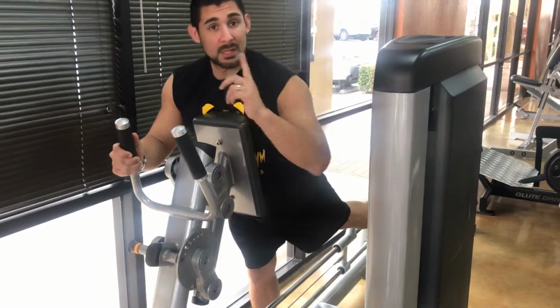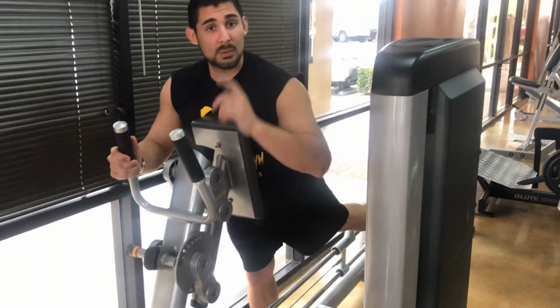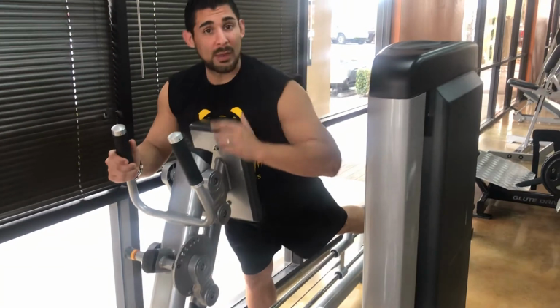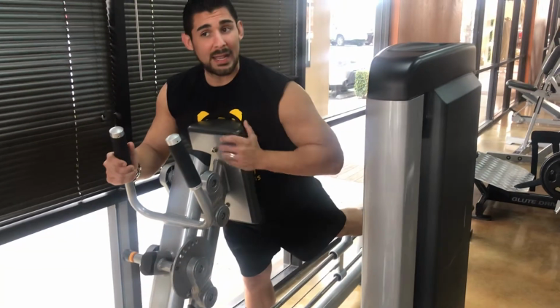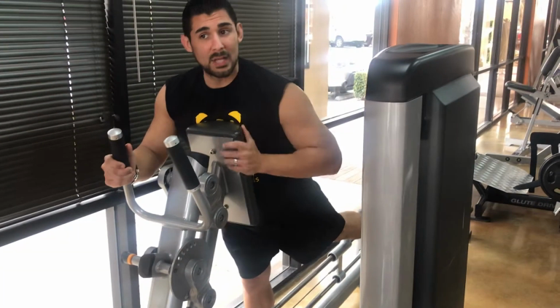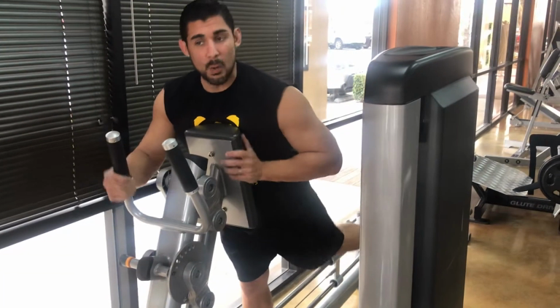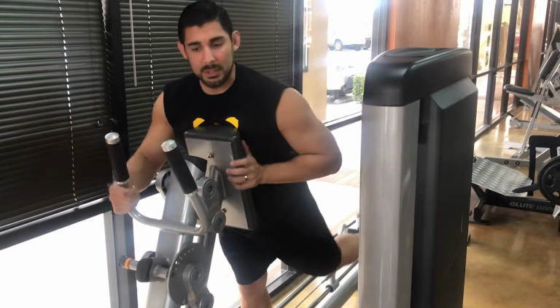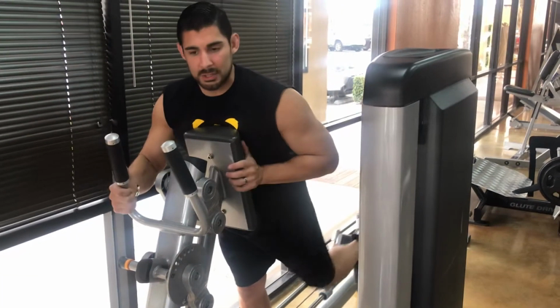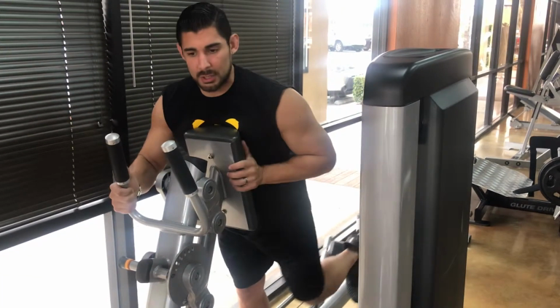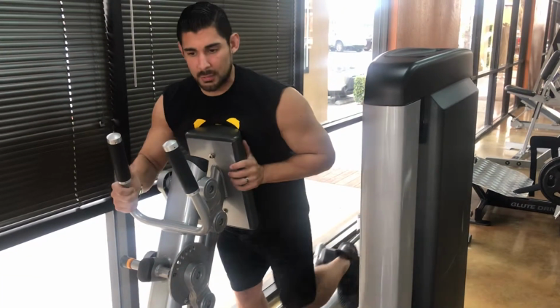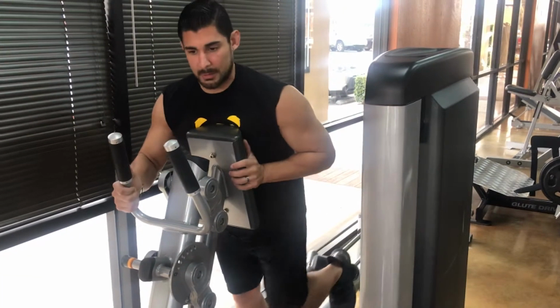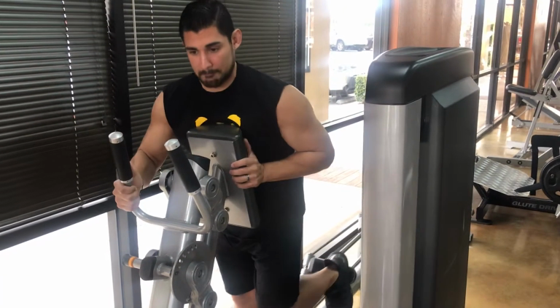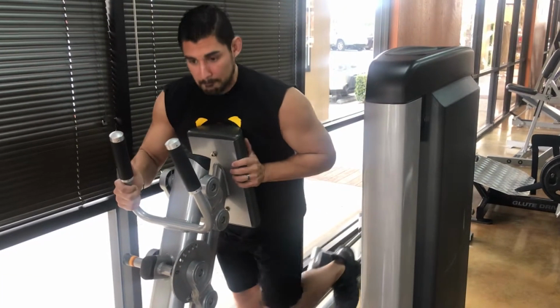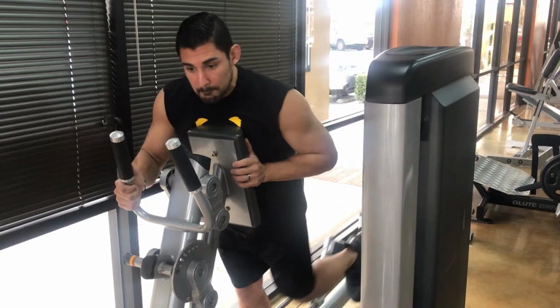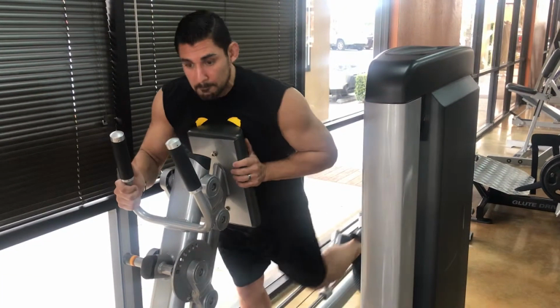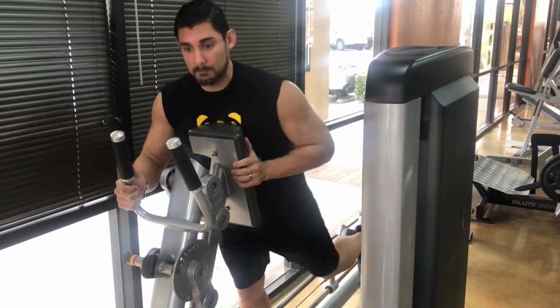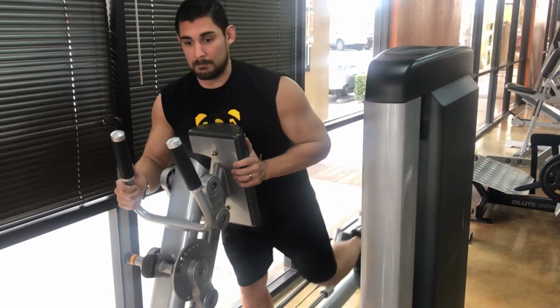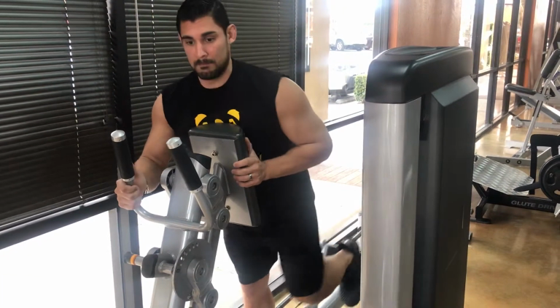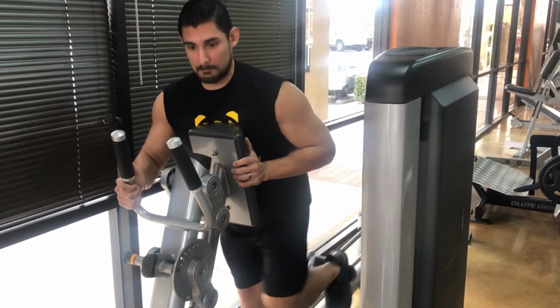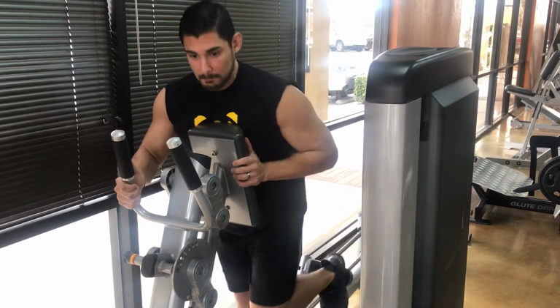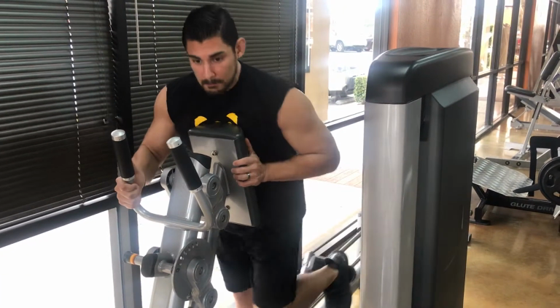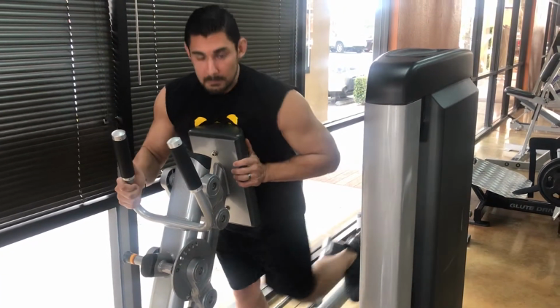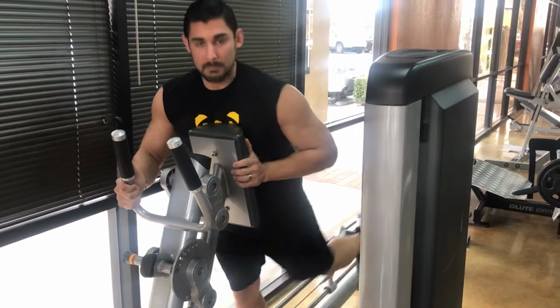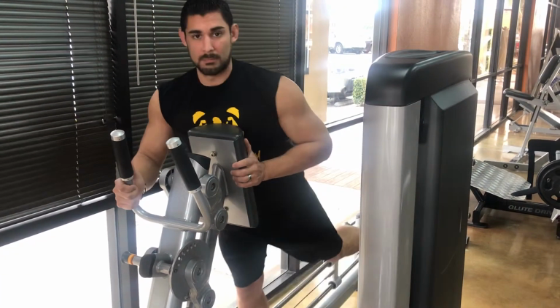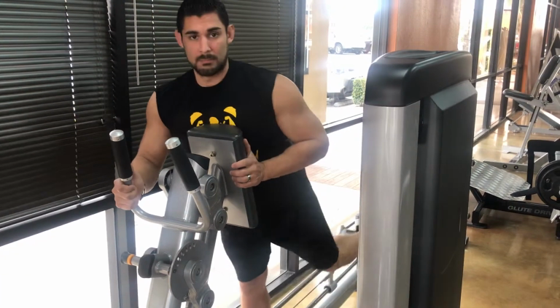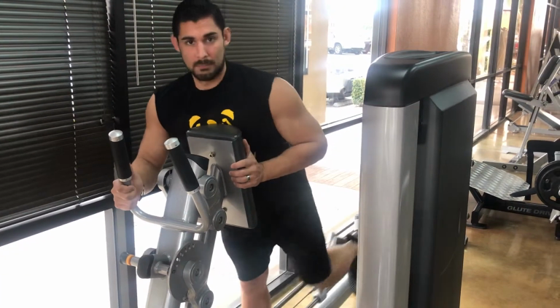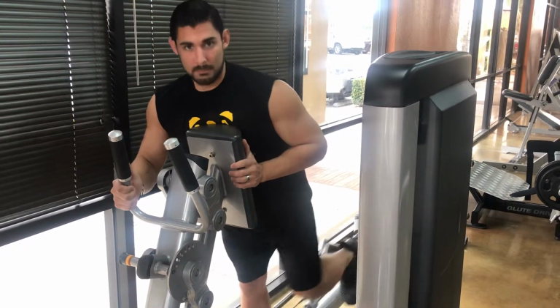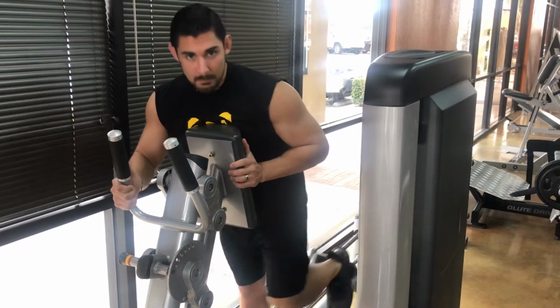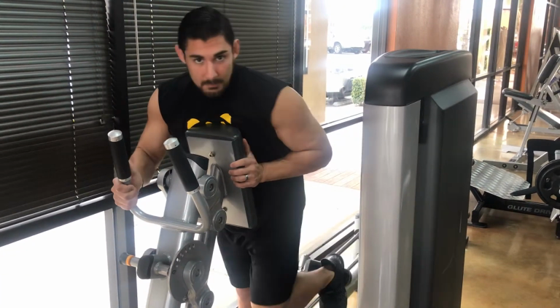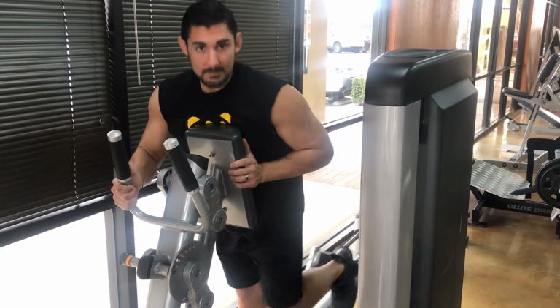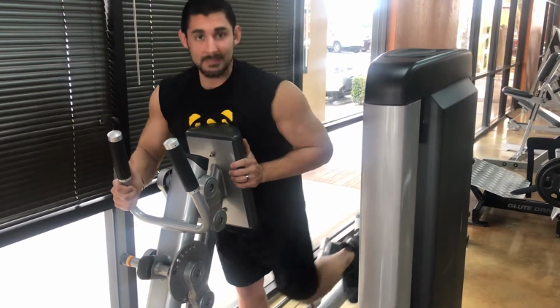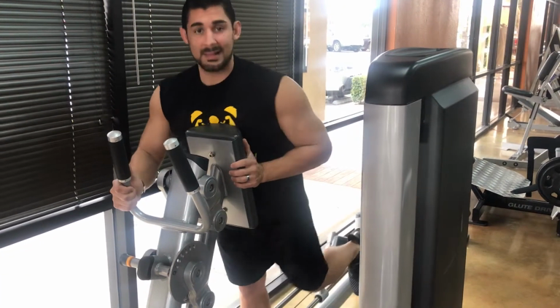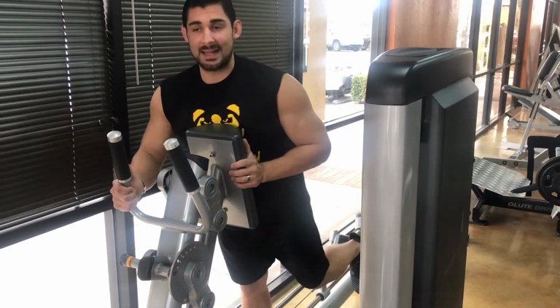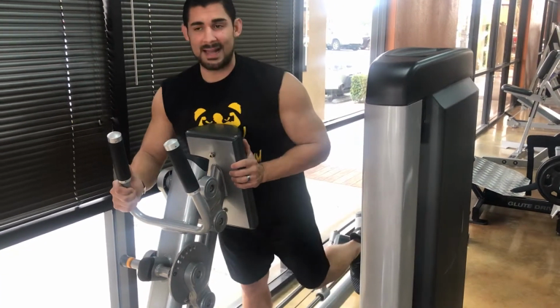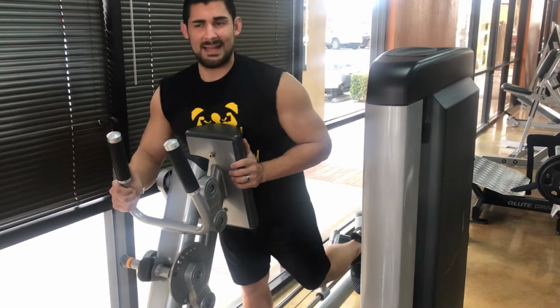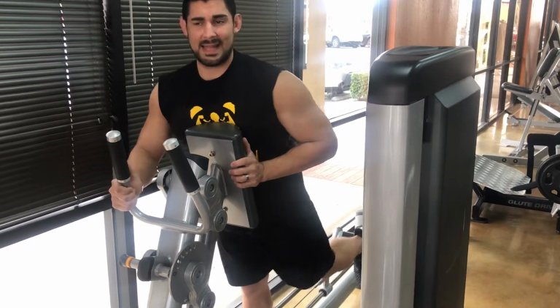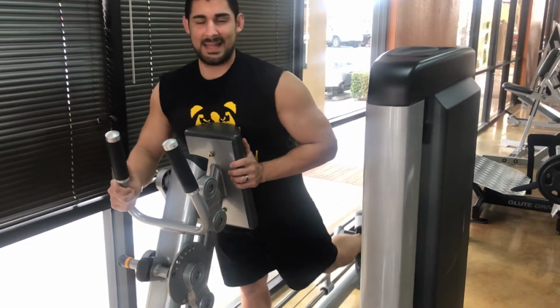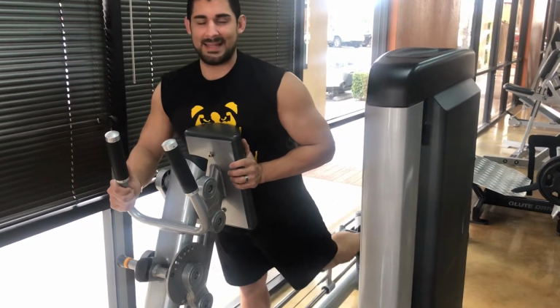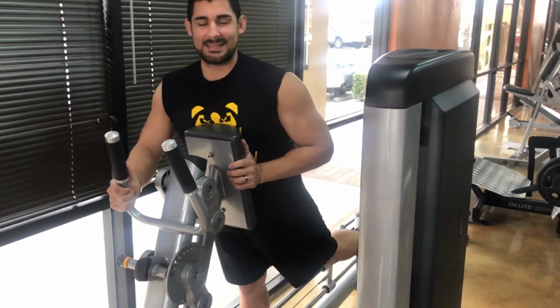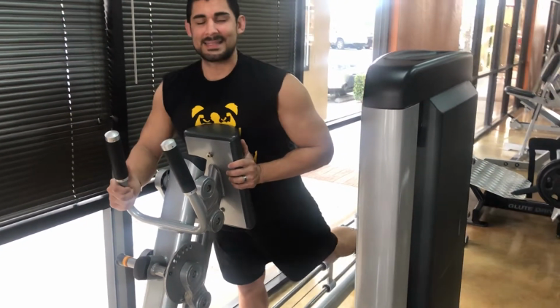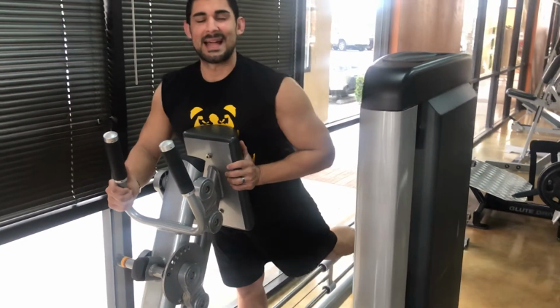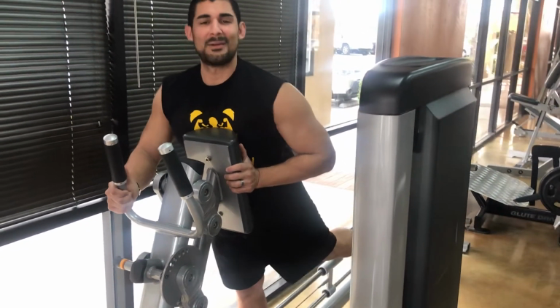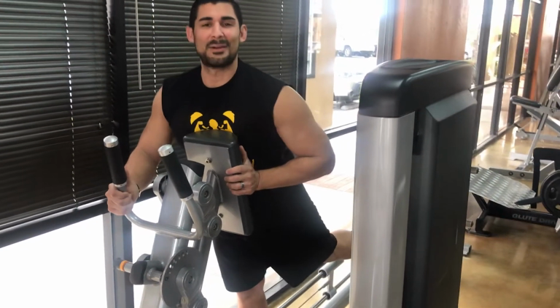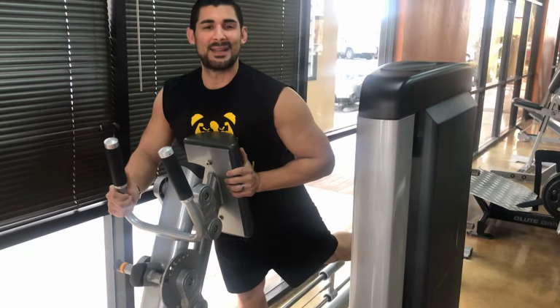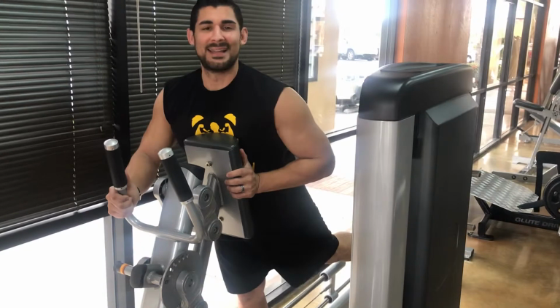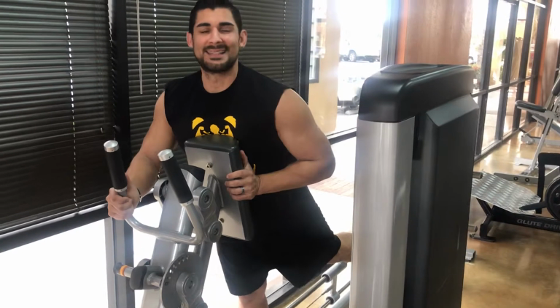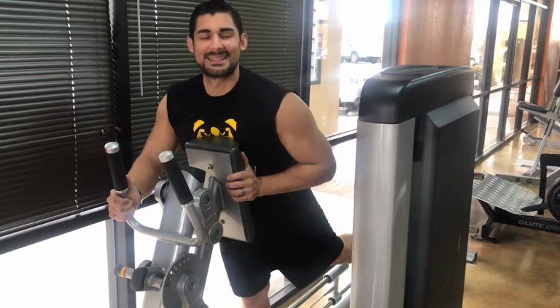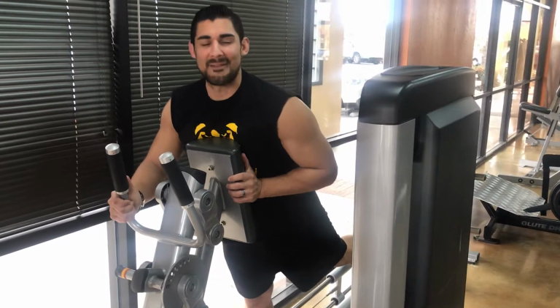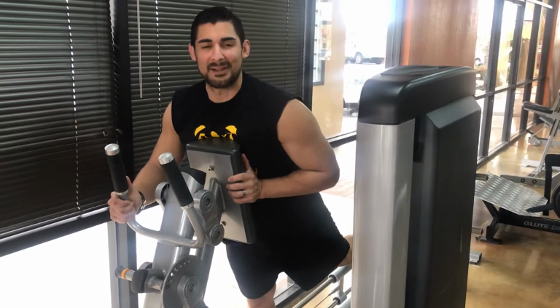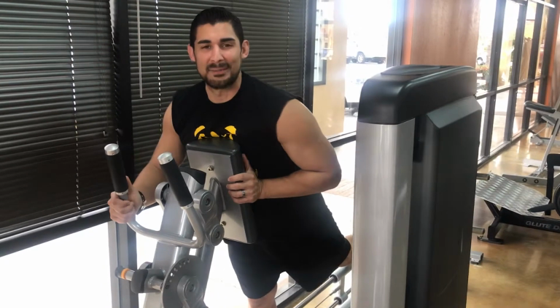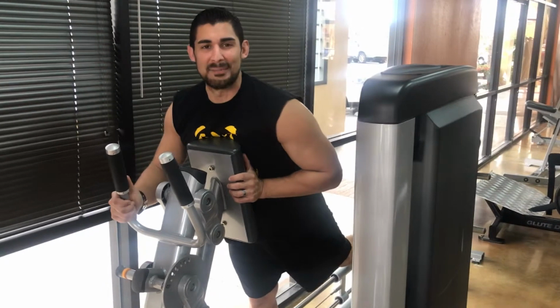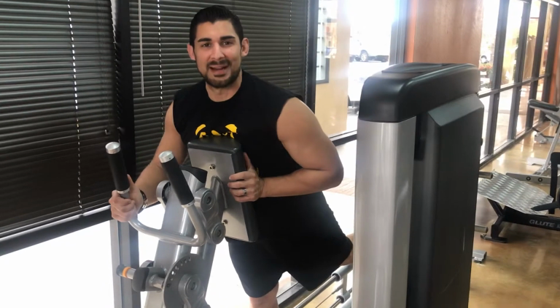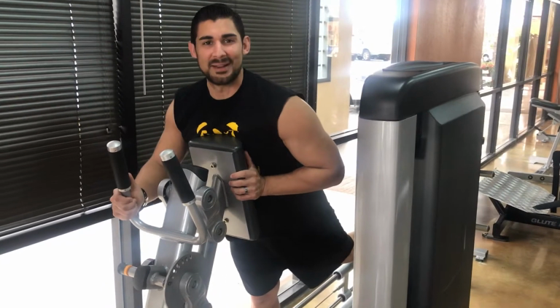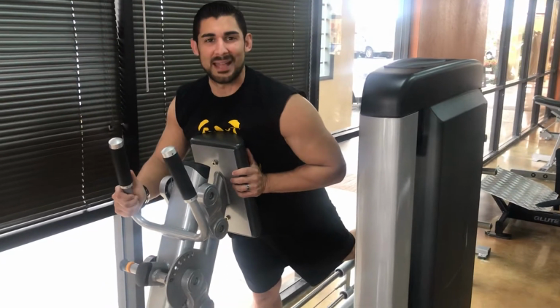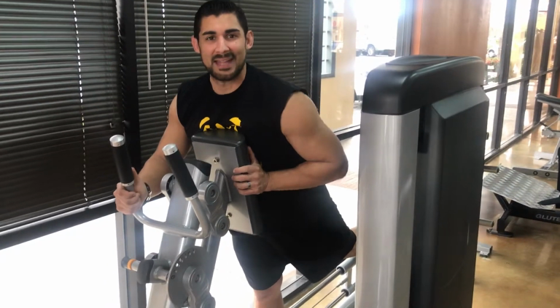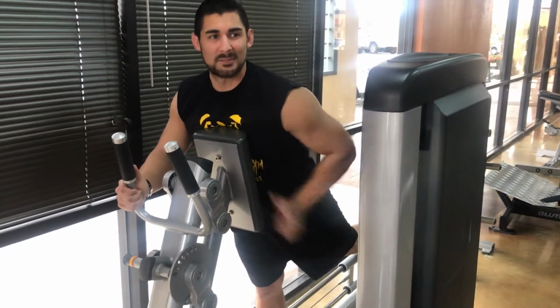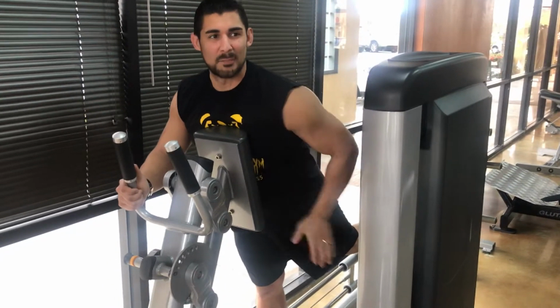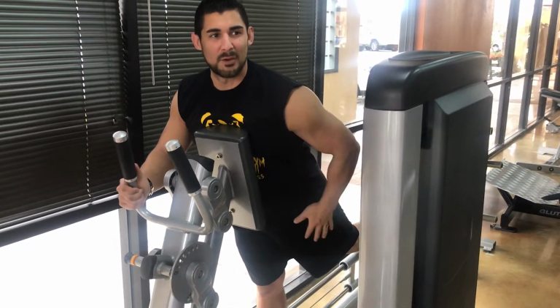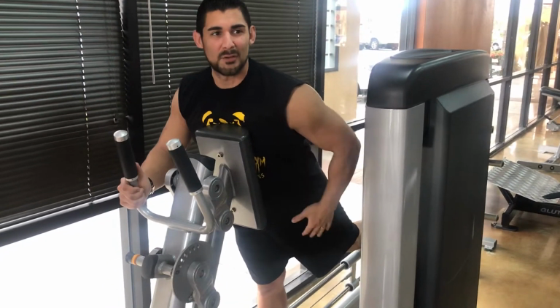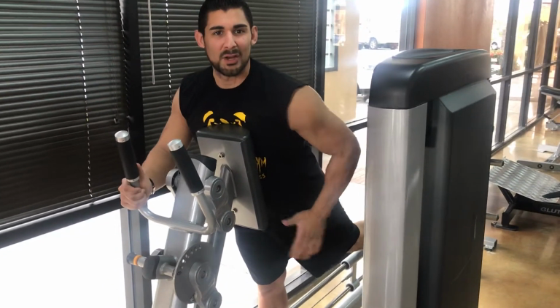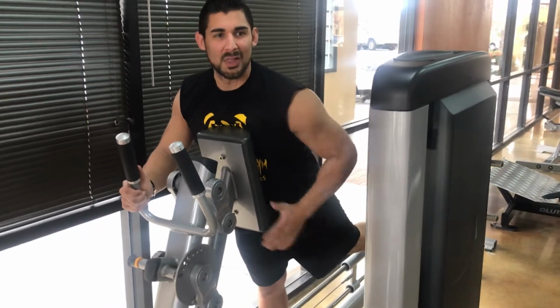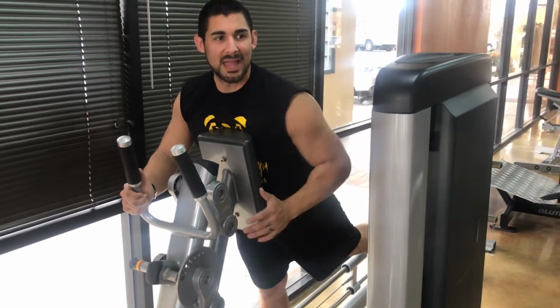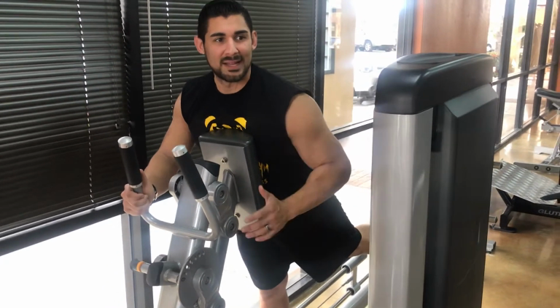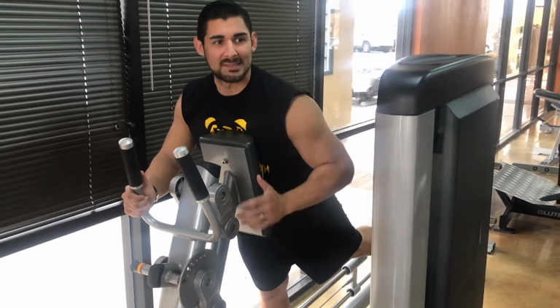This is what I don't want you doing — it's not for your butt, it's more for your legs.